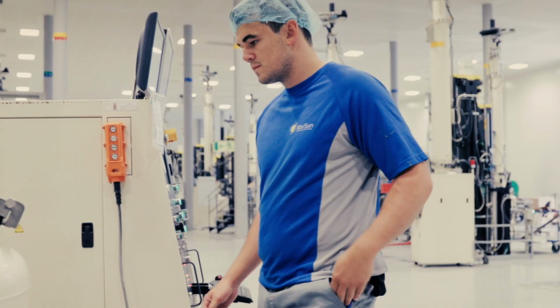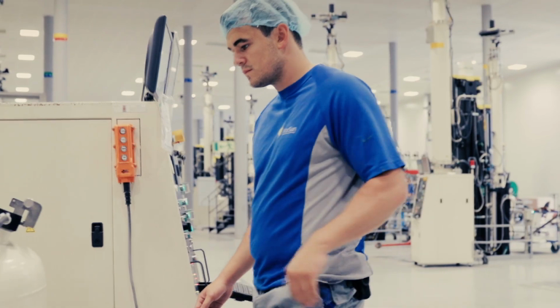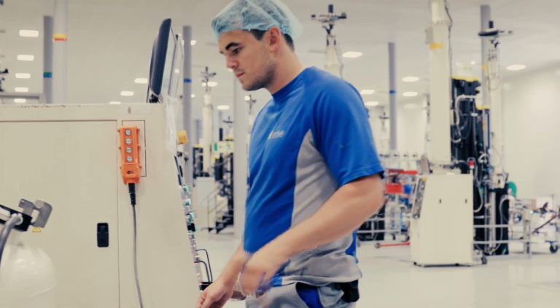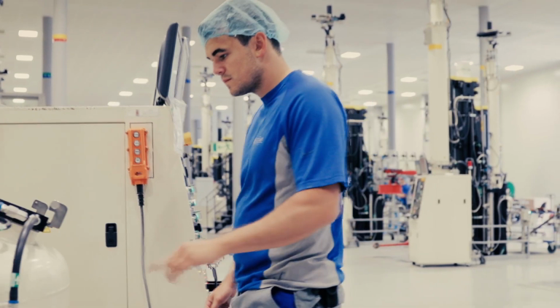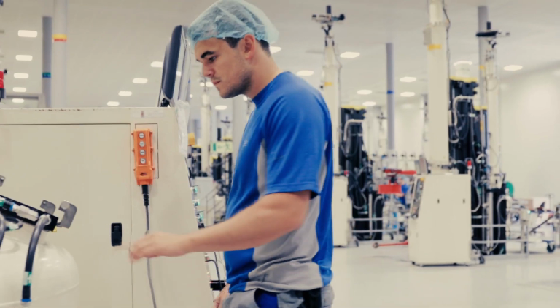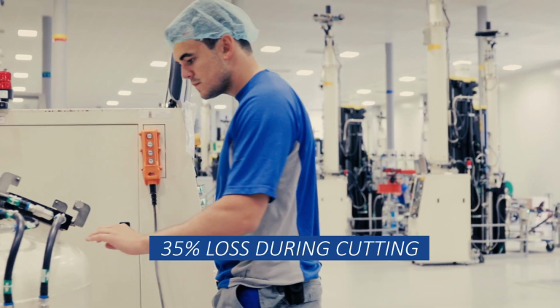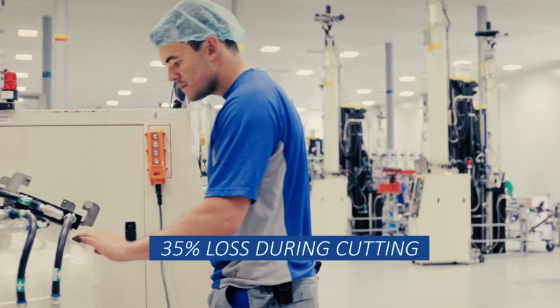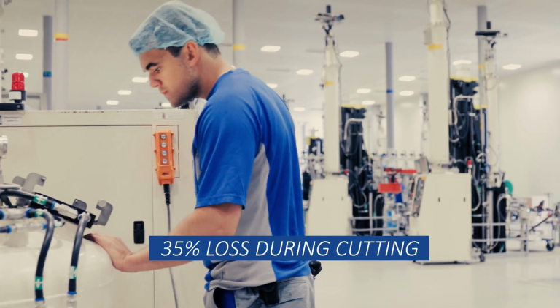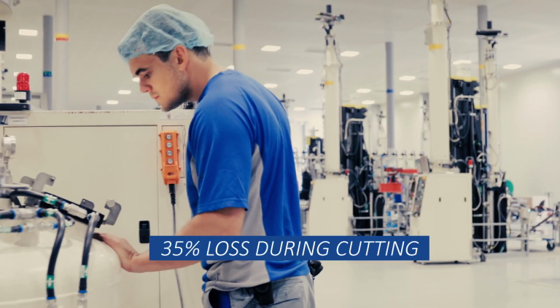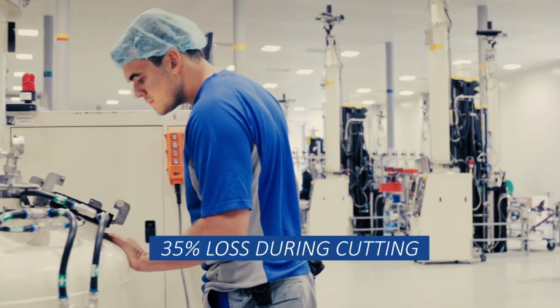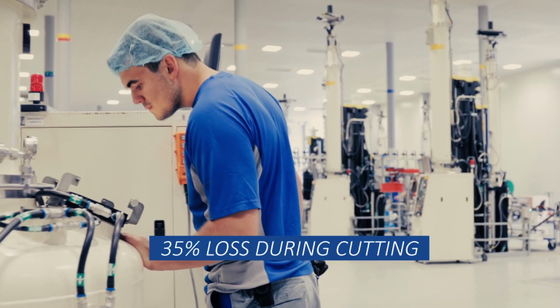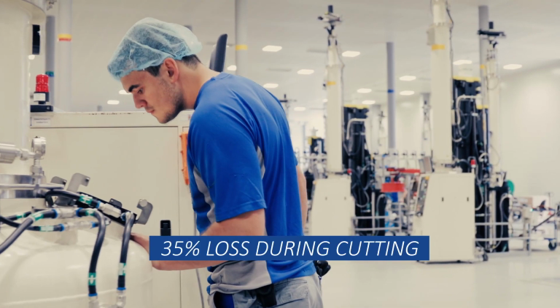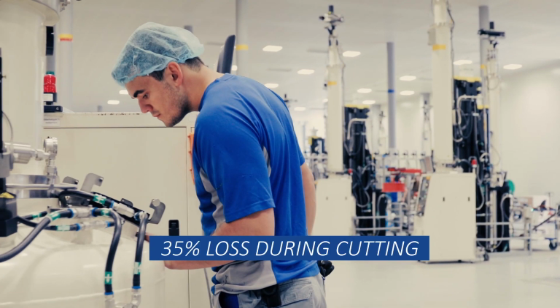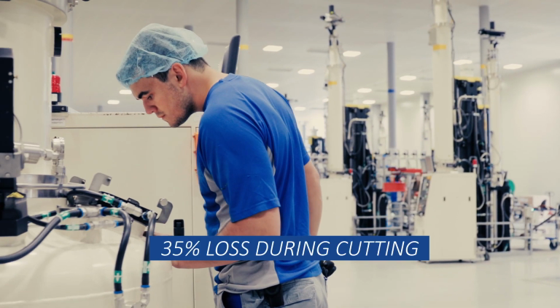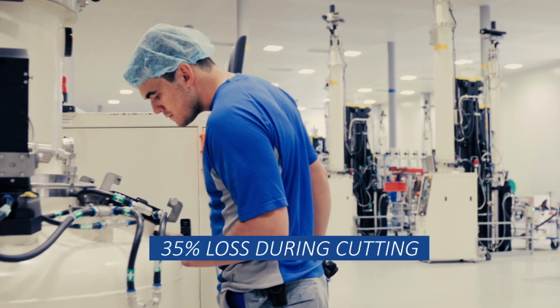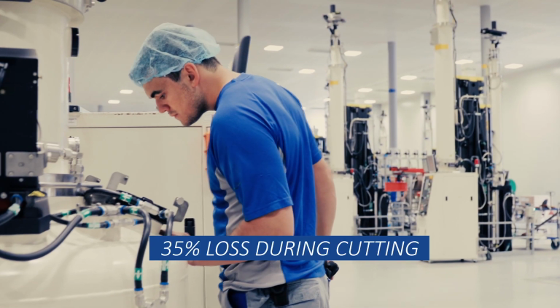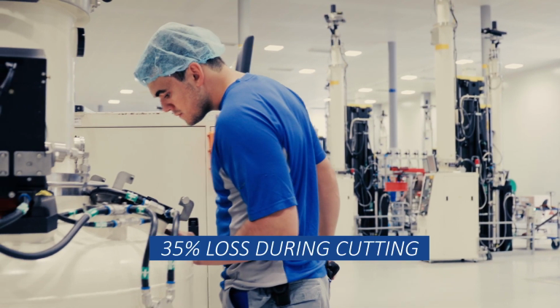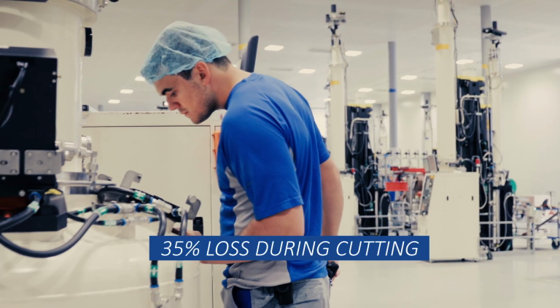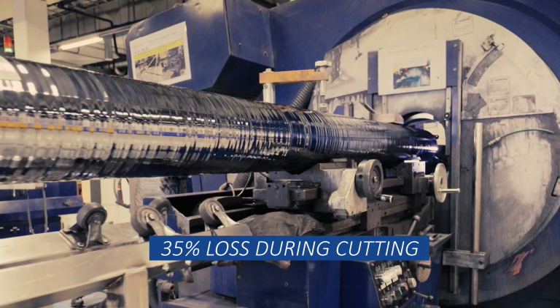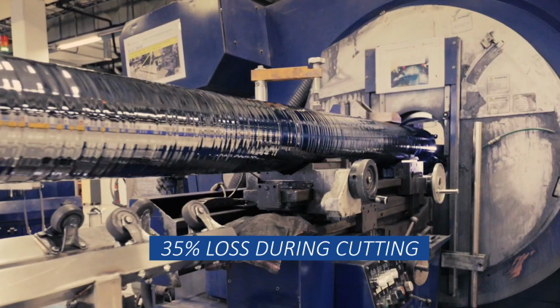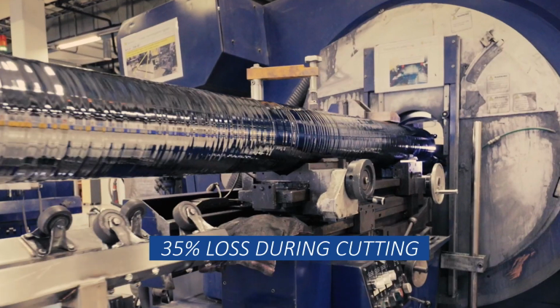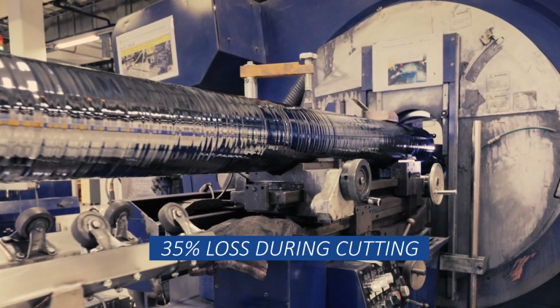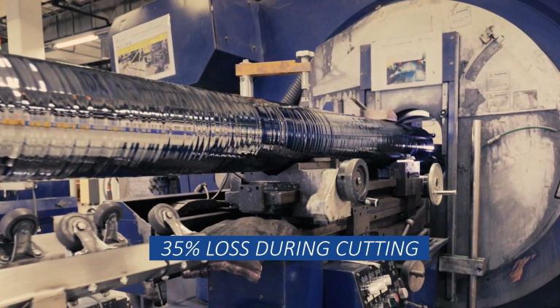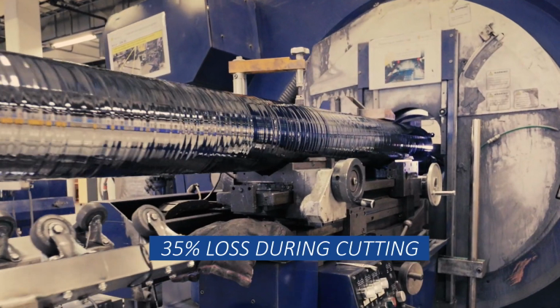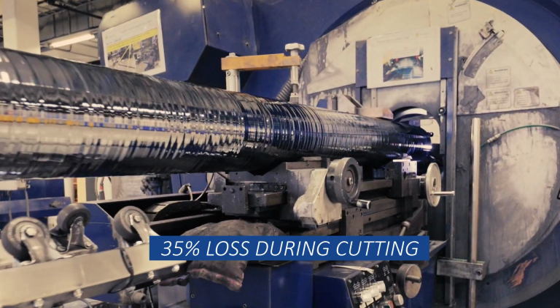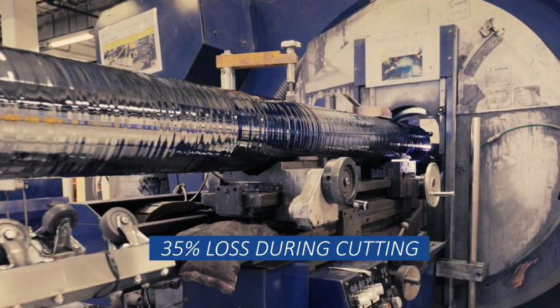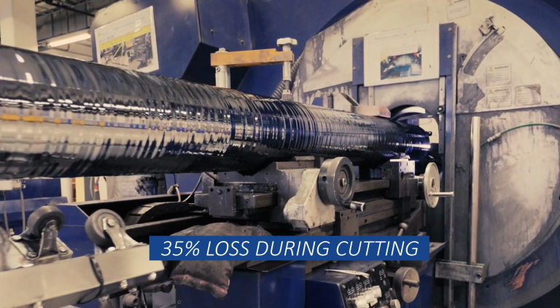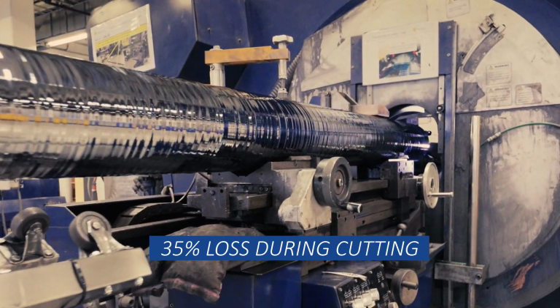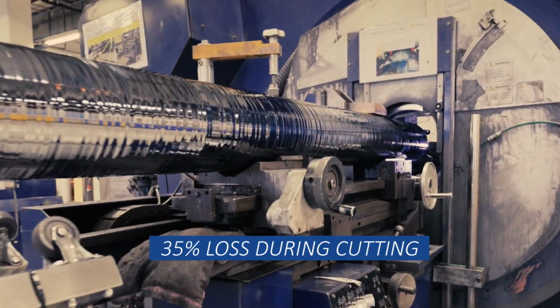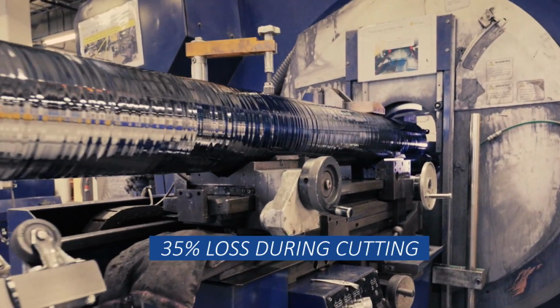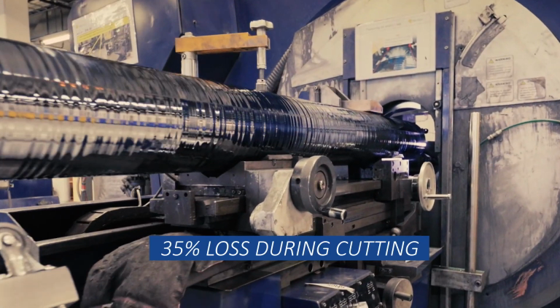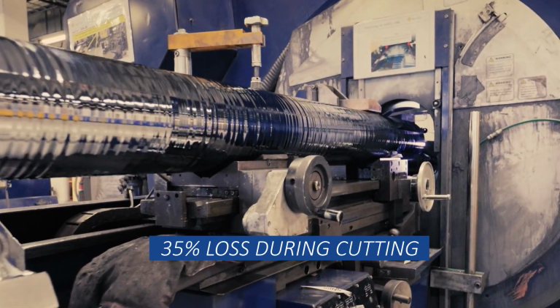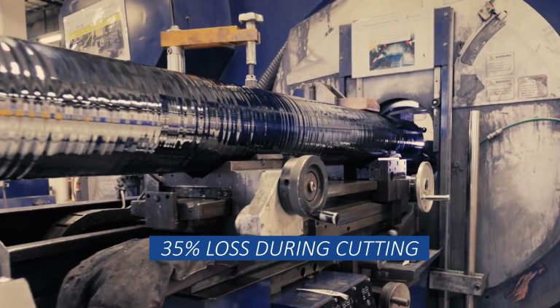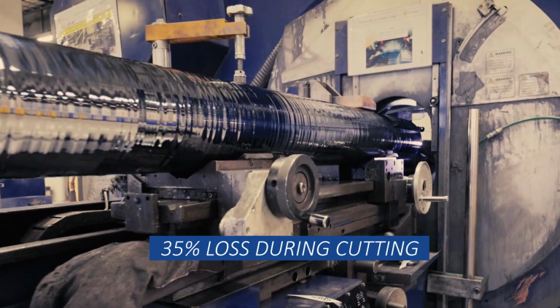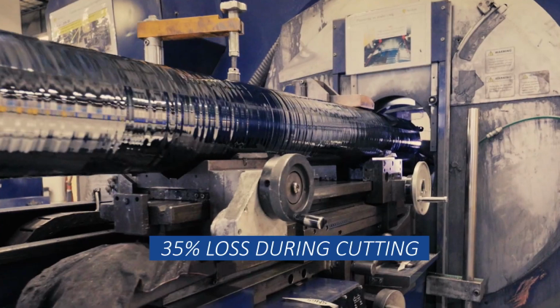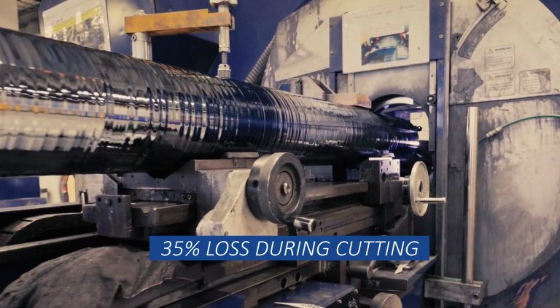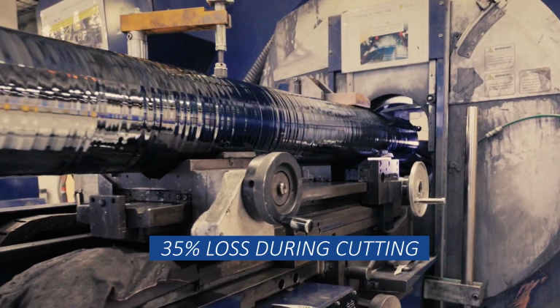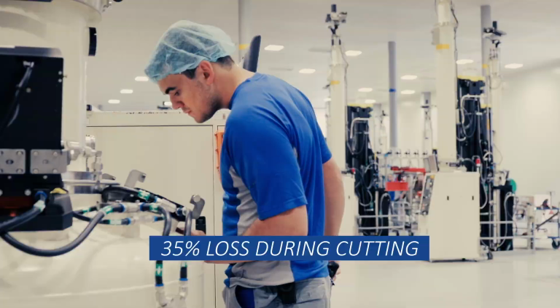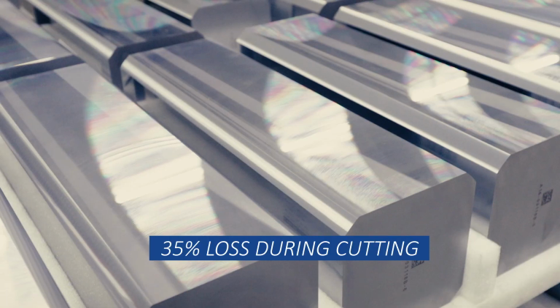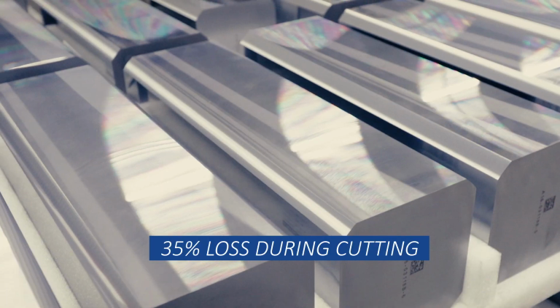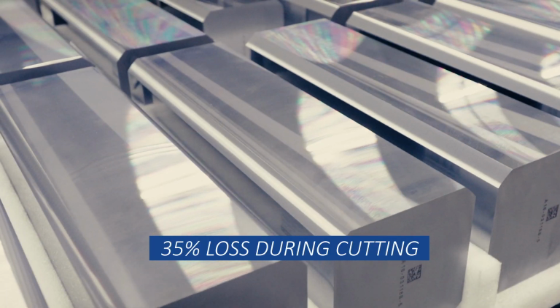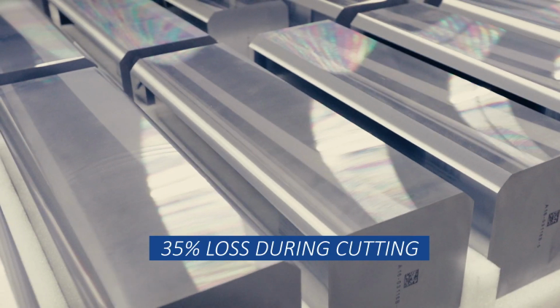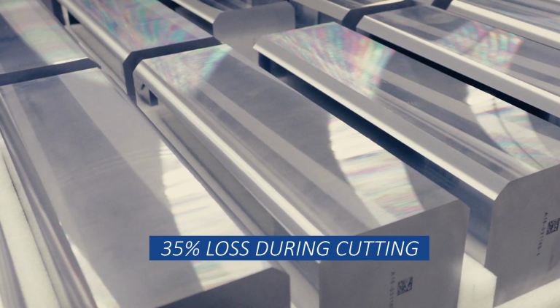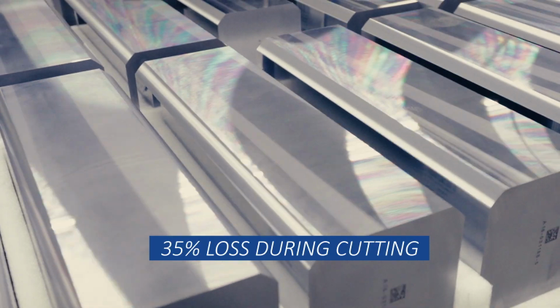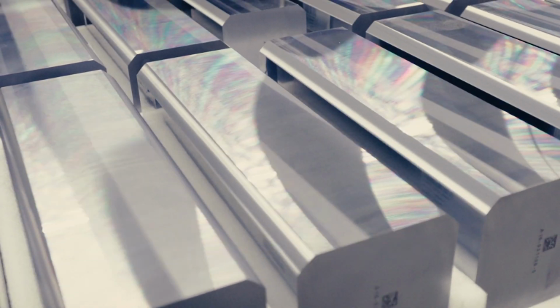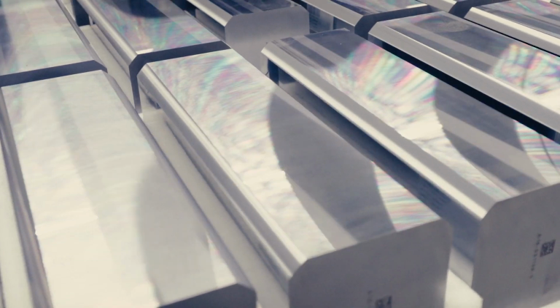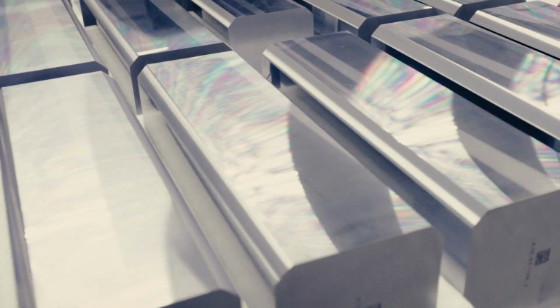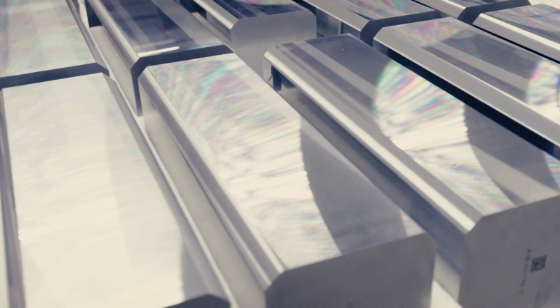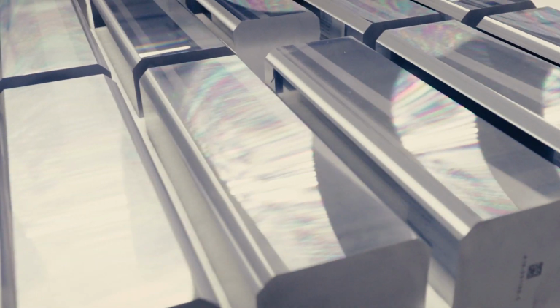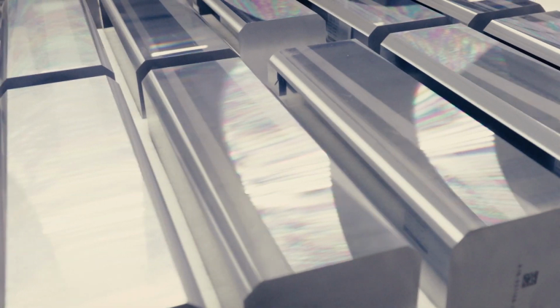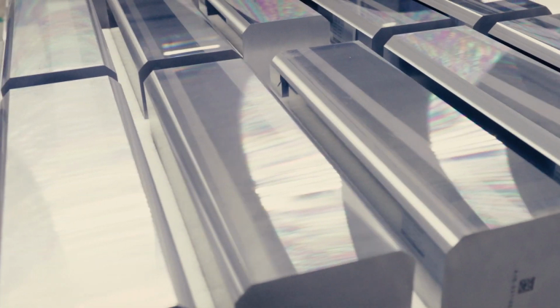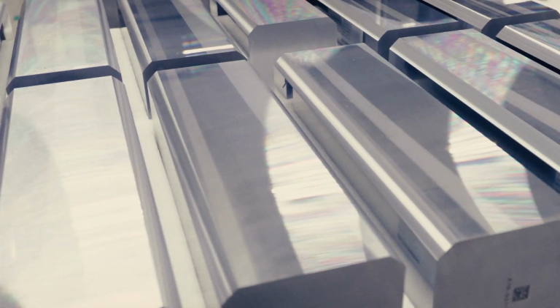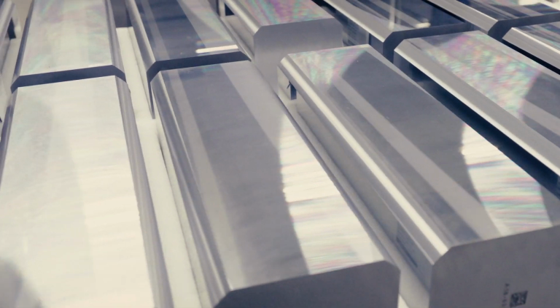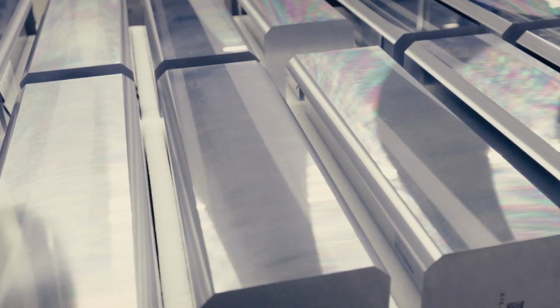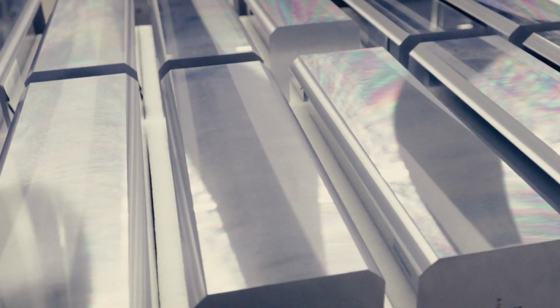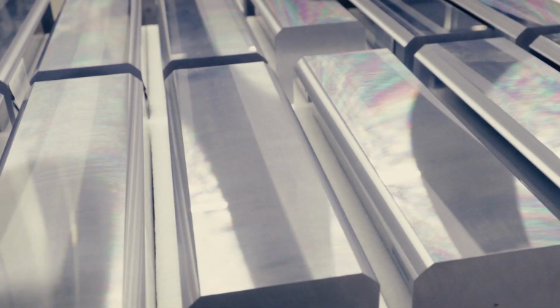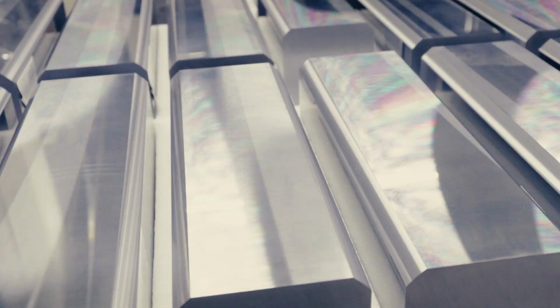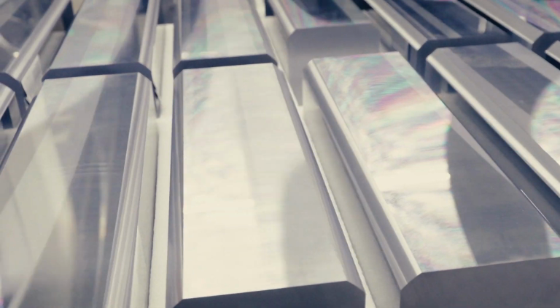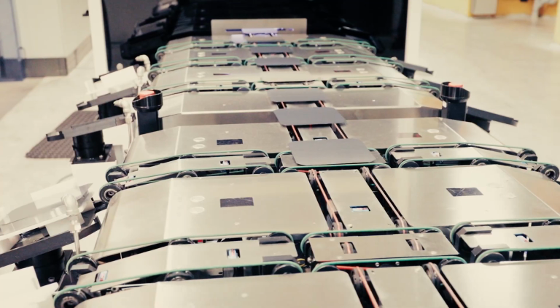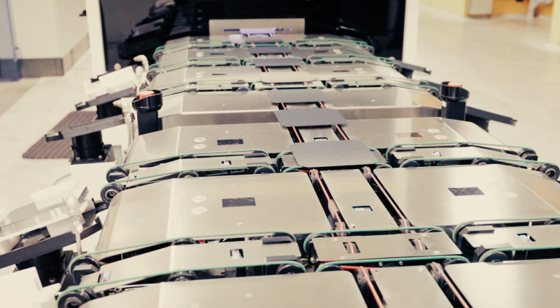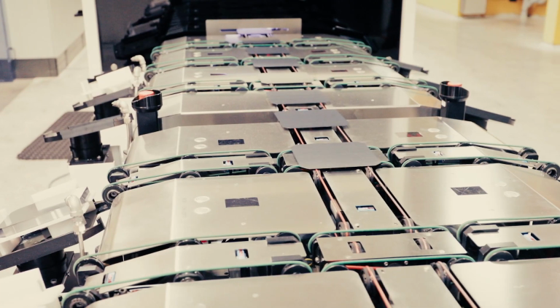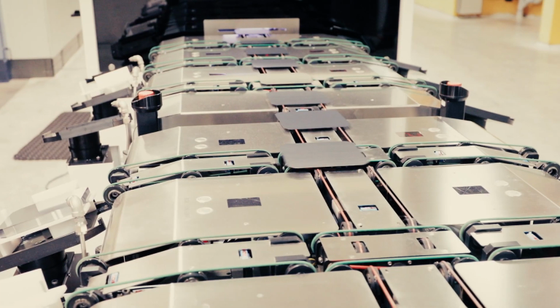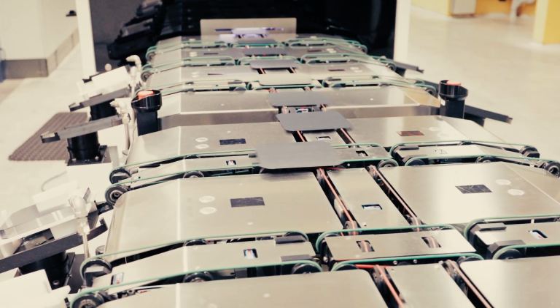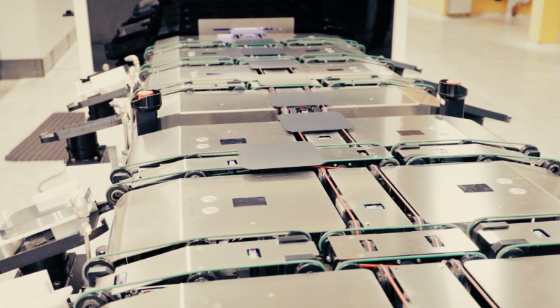During cutting, around 35% of the silicon is lost as silicon kerf.